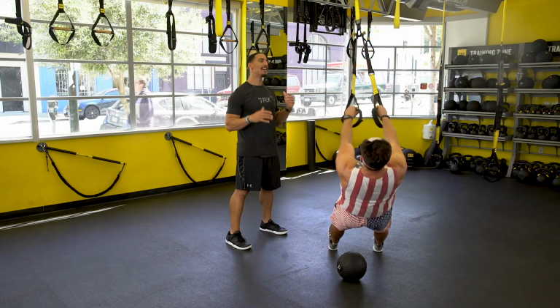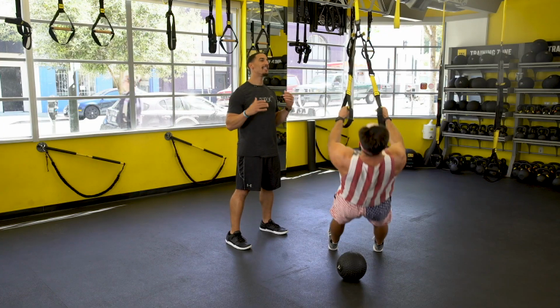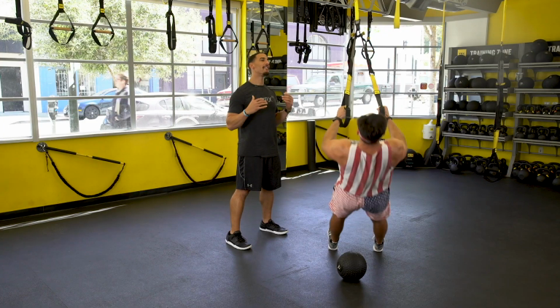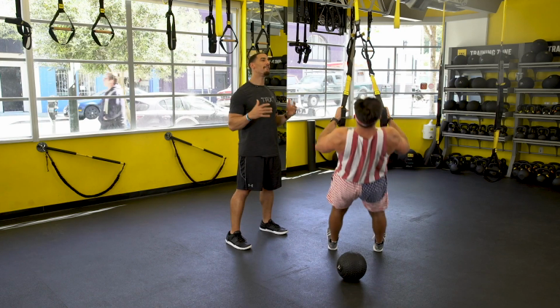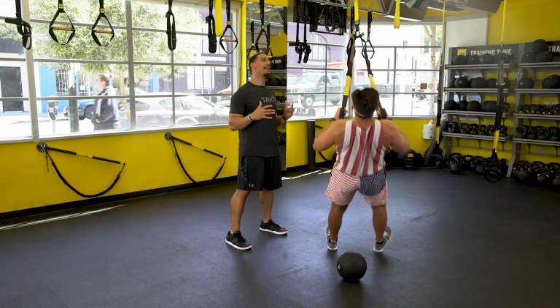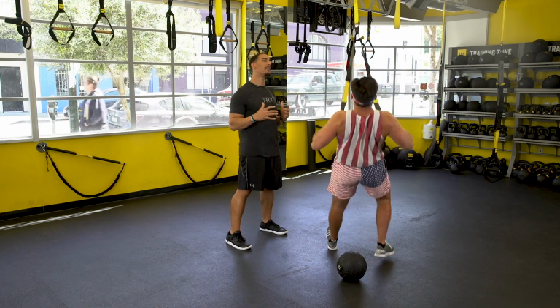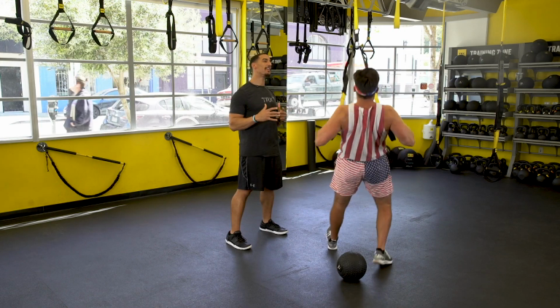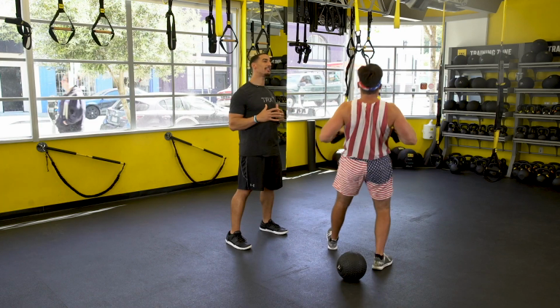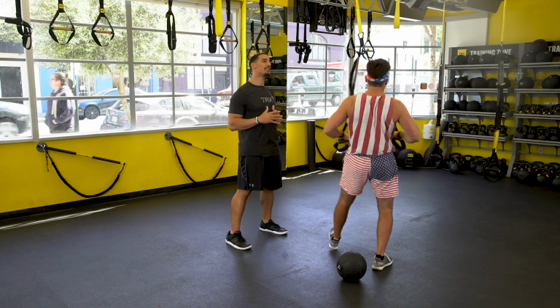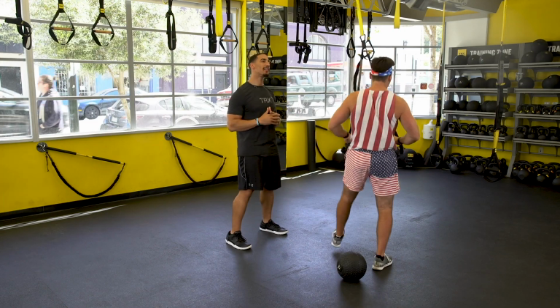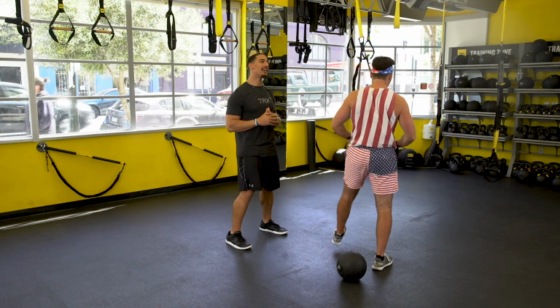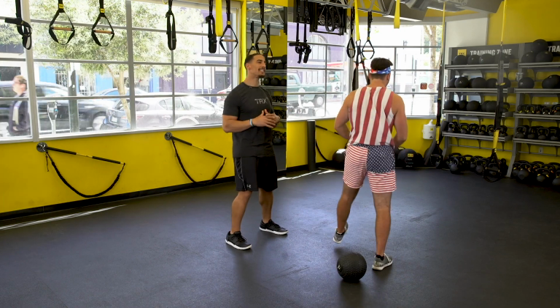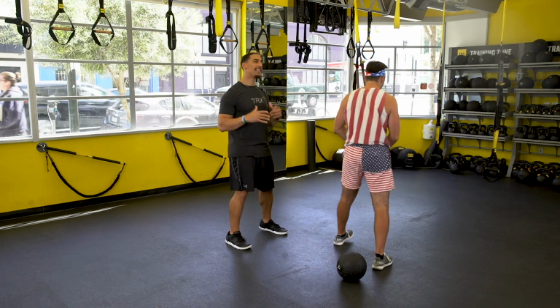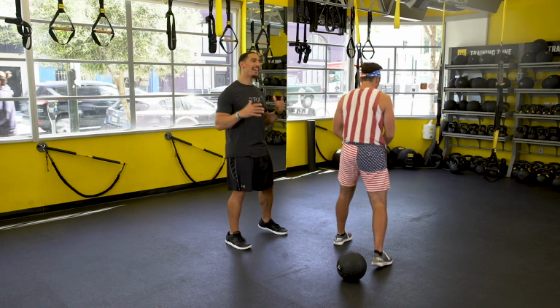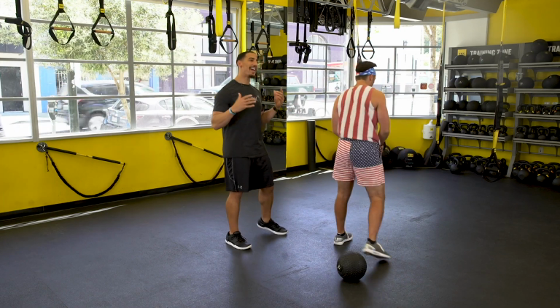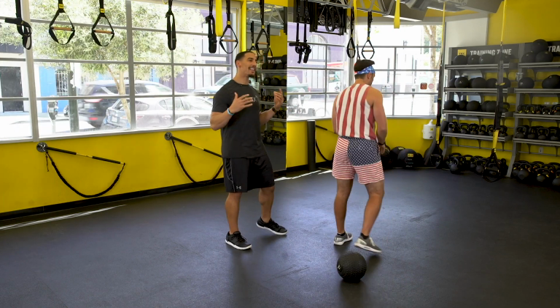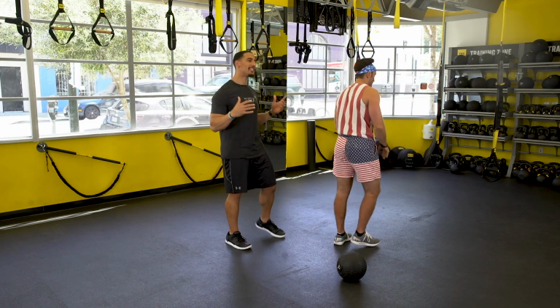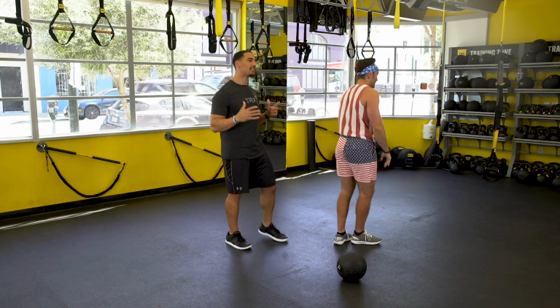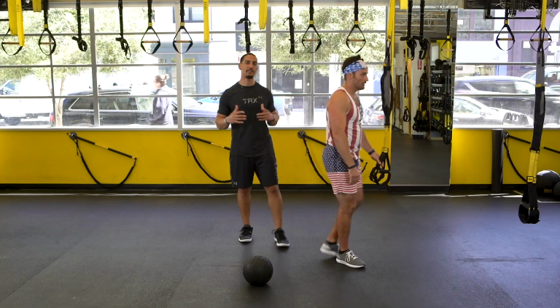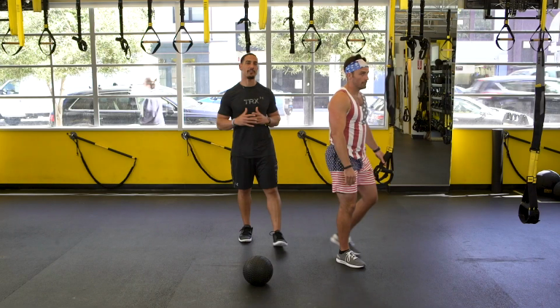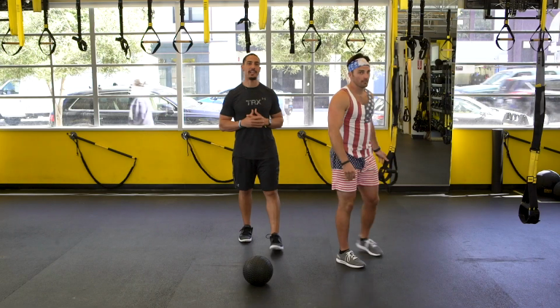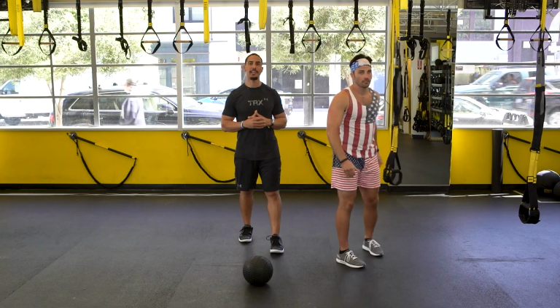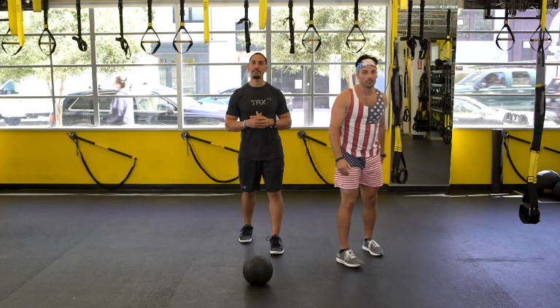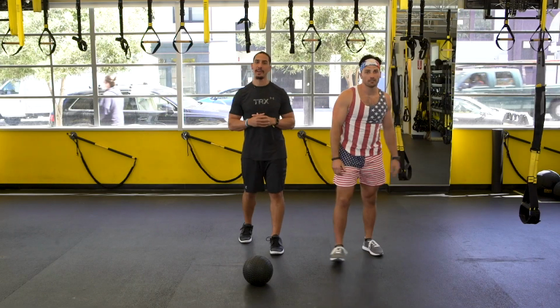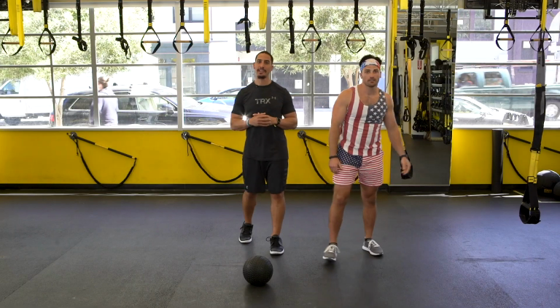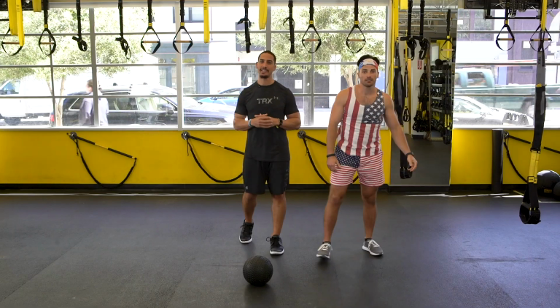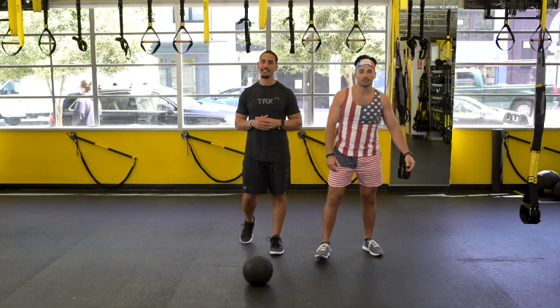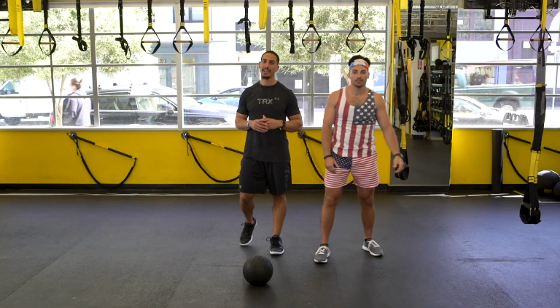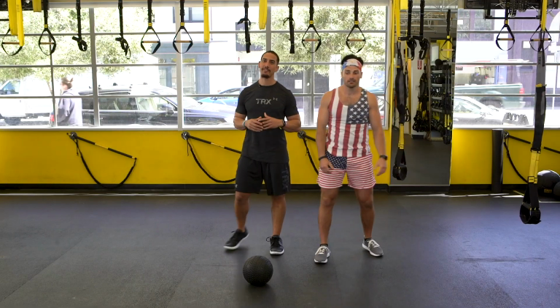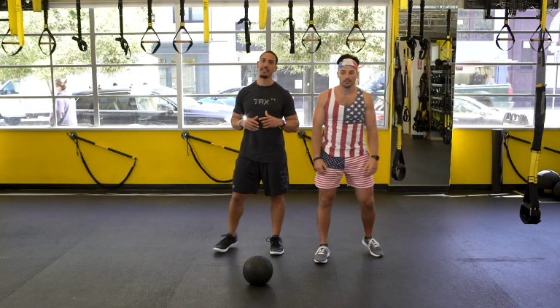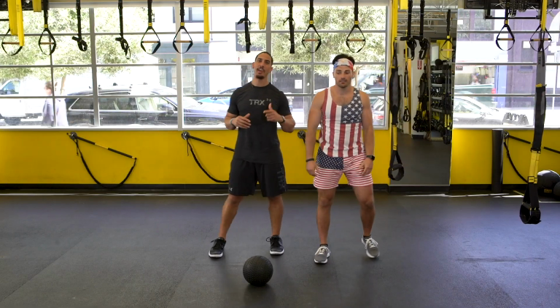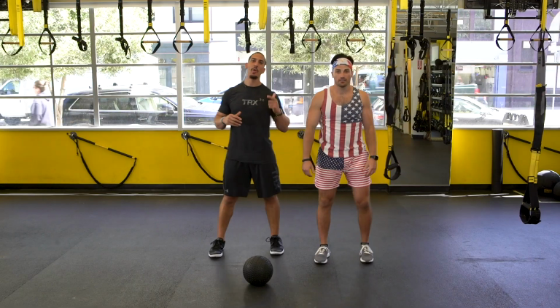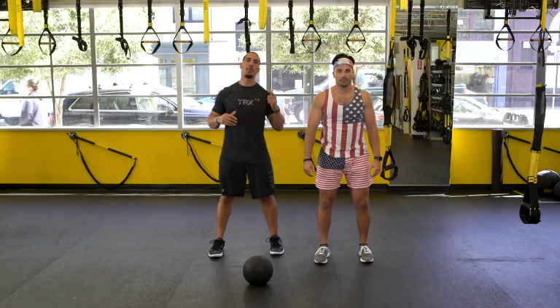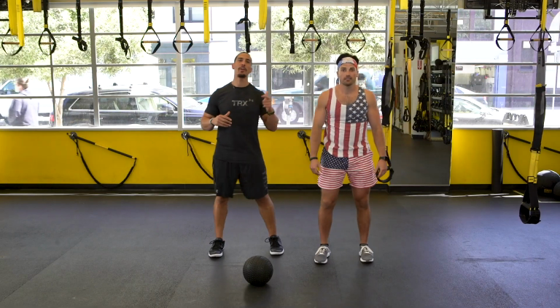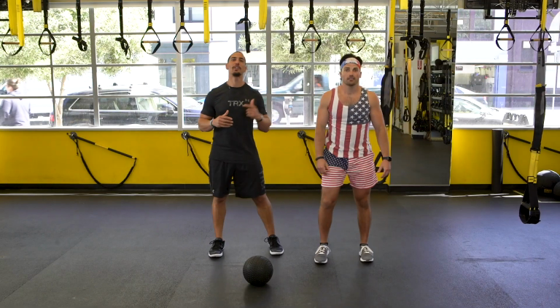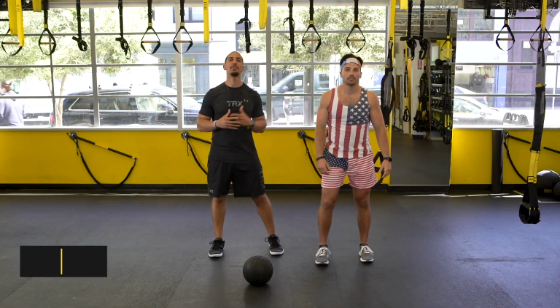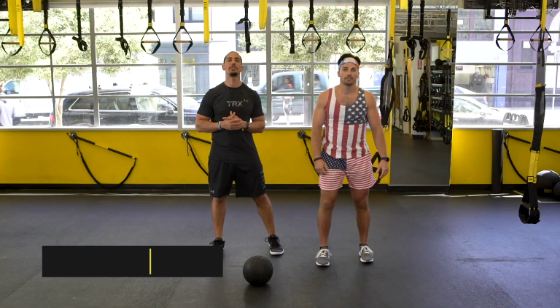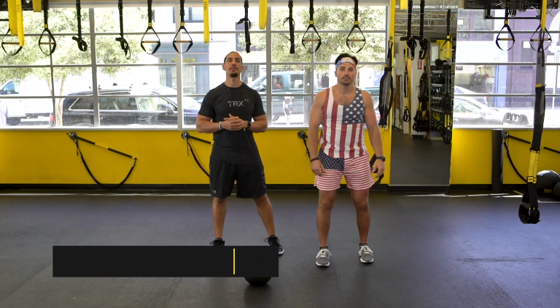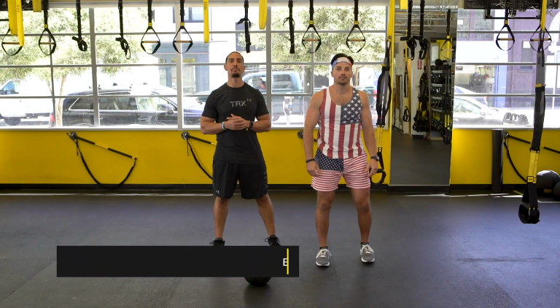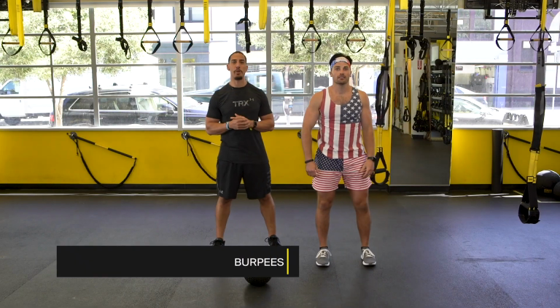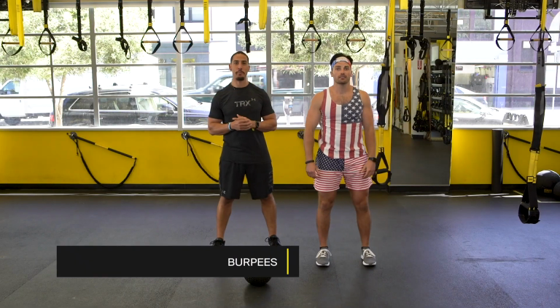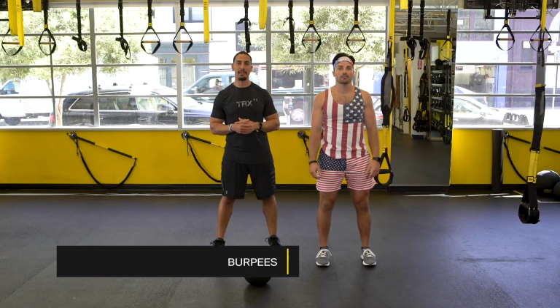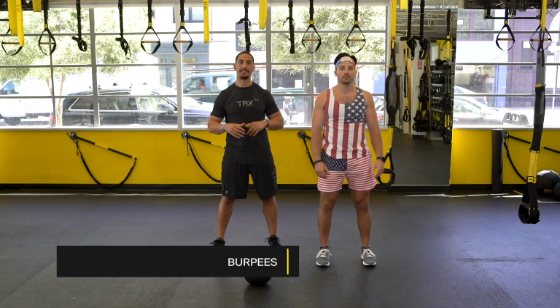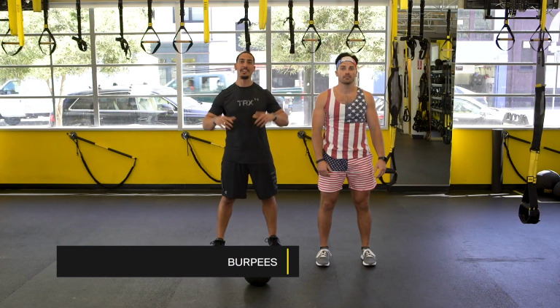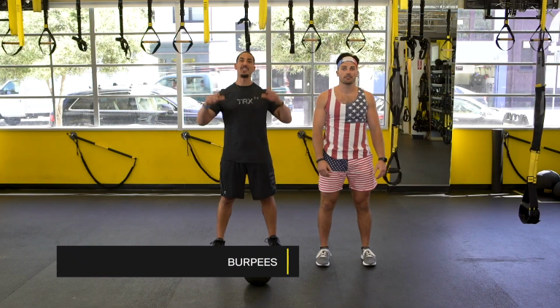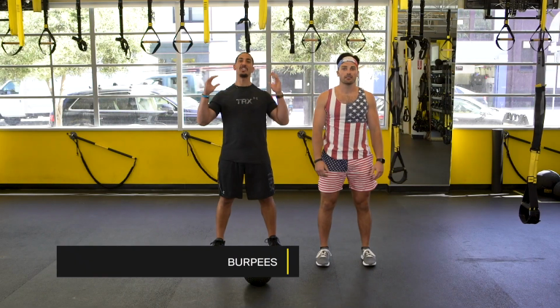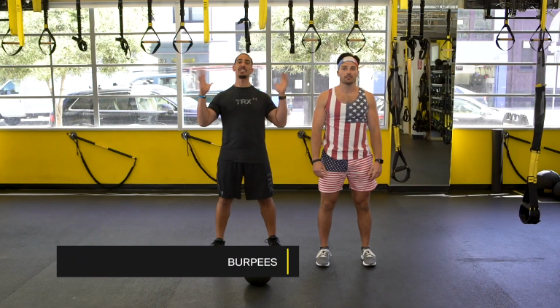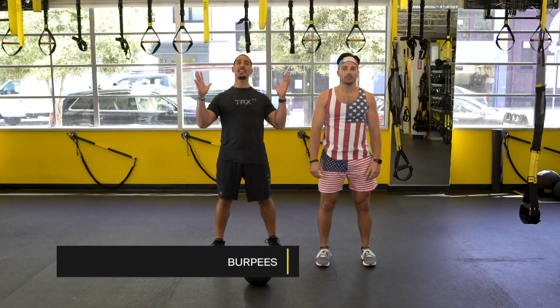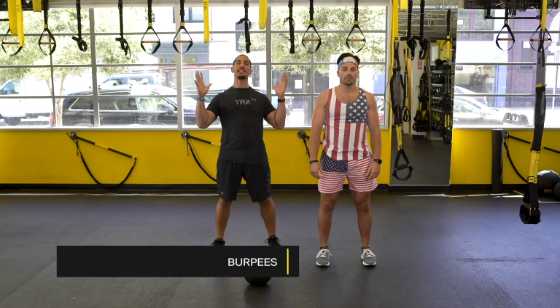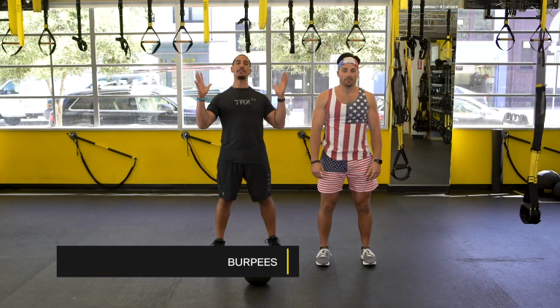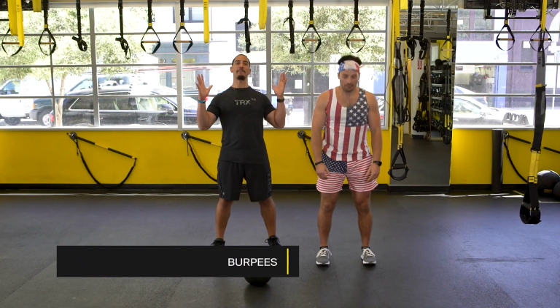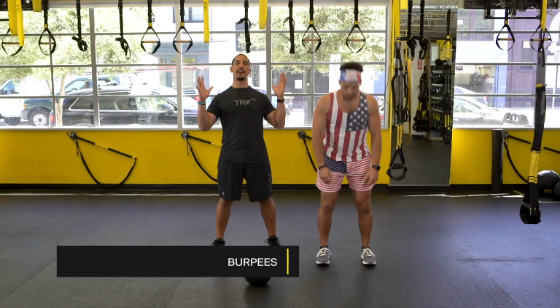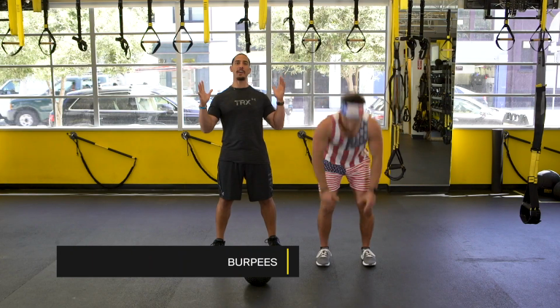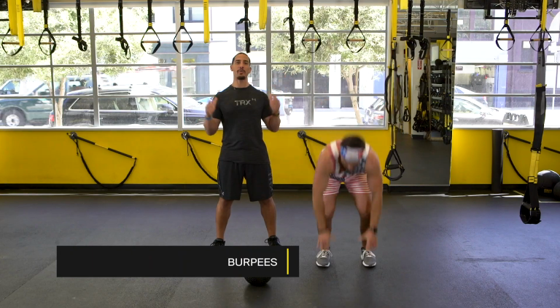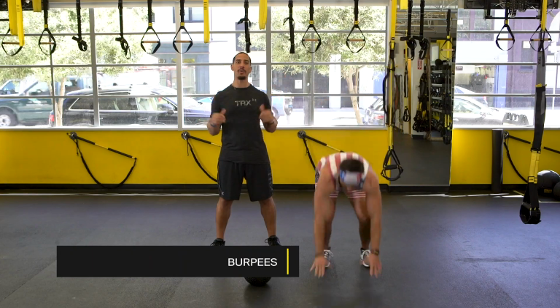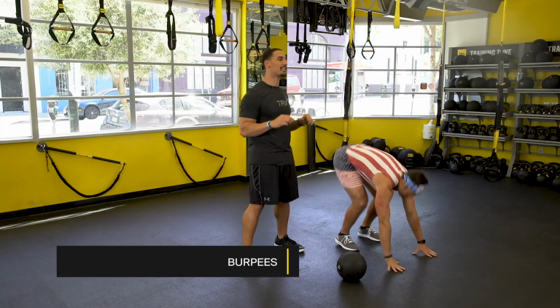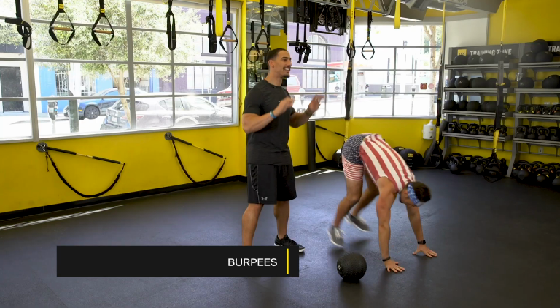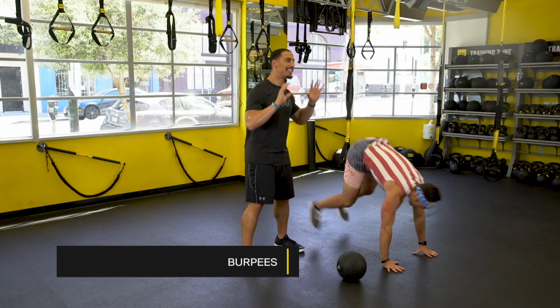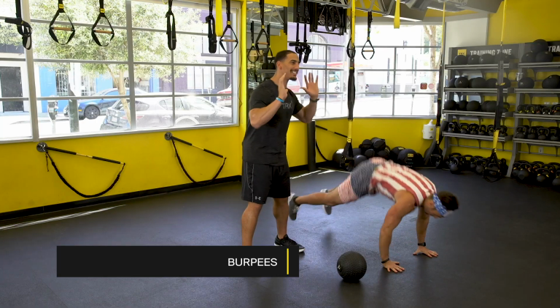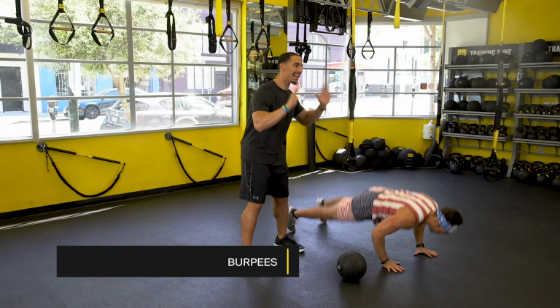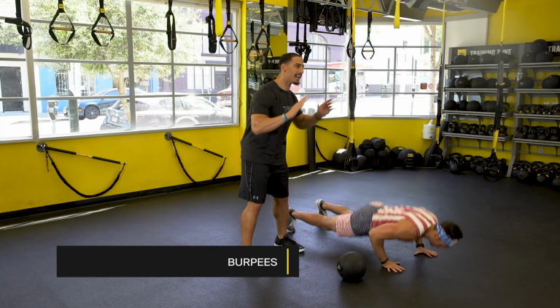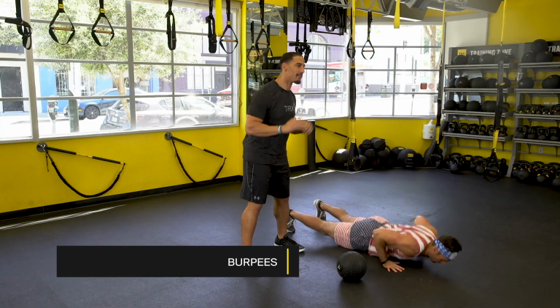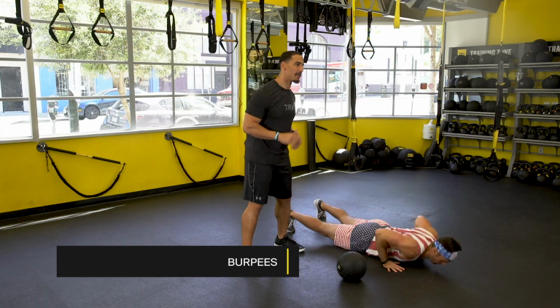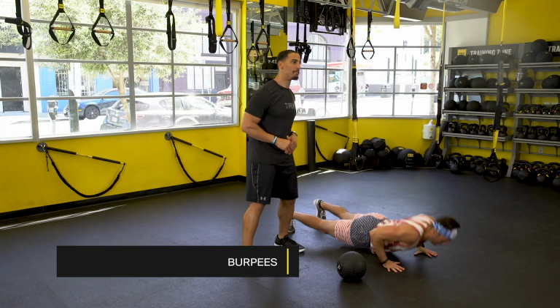The final exercise — and this is for the Independence Day of it — we're going to do some burpees. Just like some fireworks, ten of them.